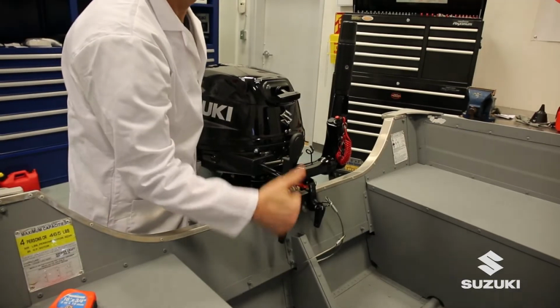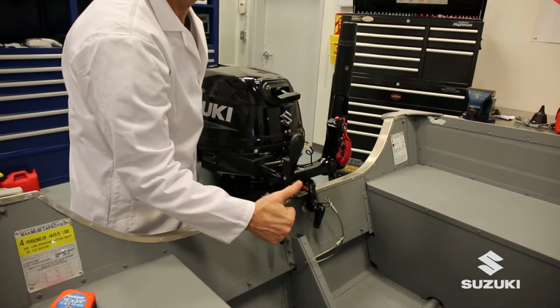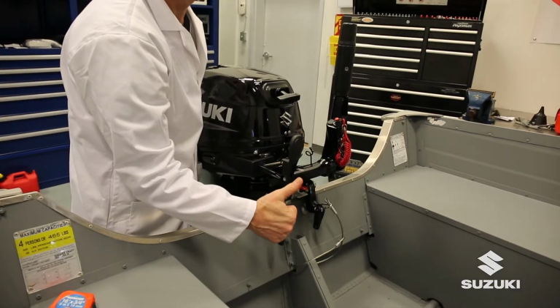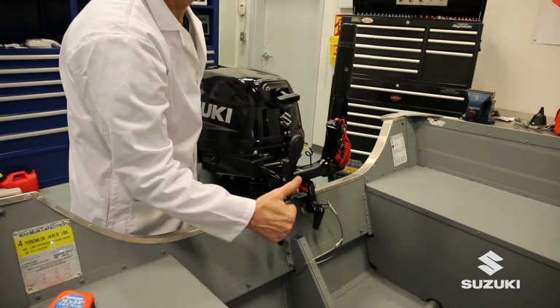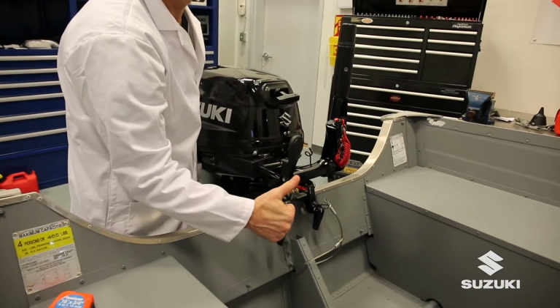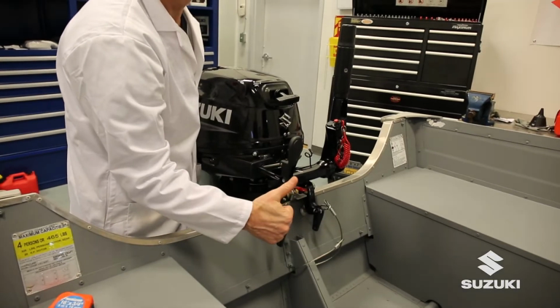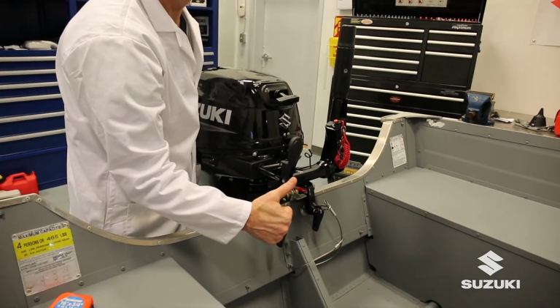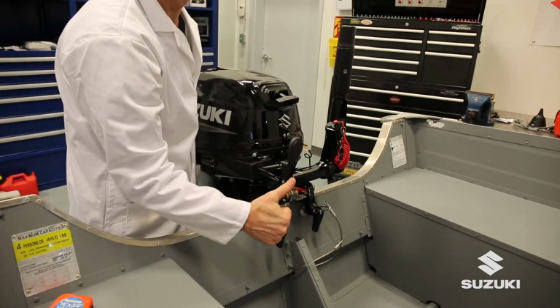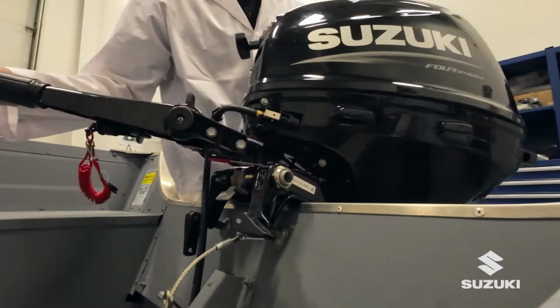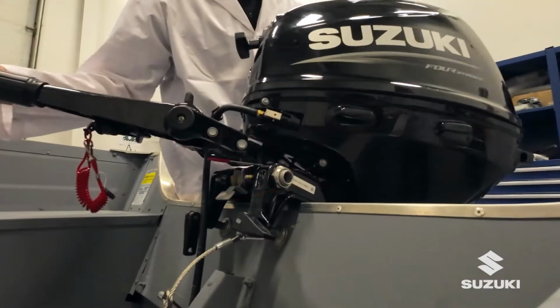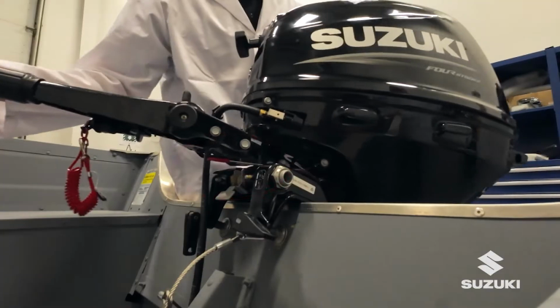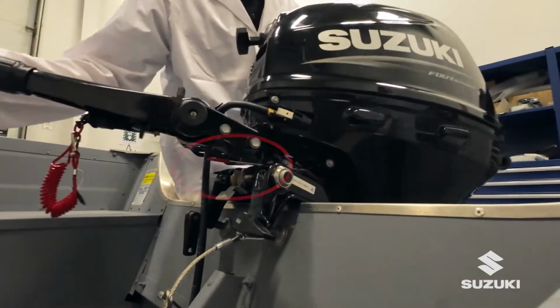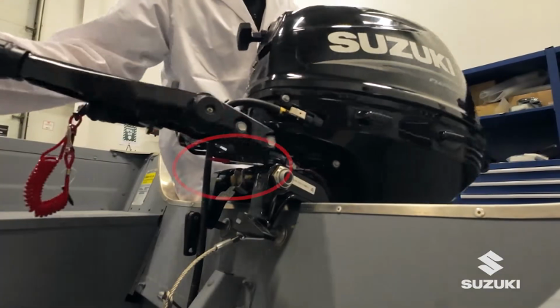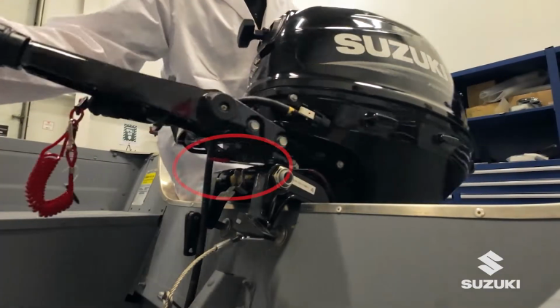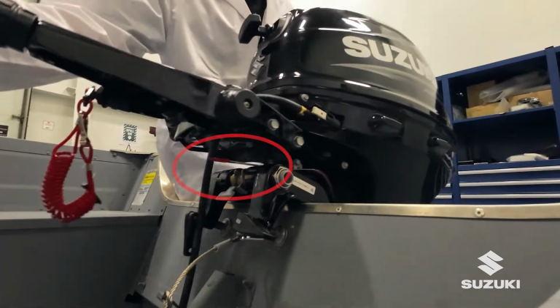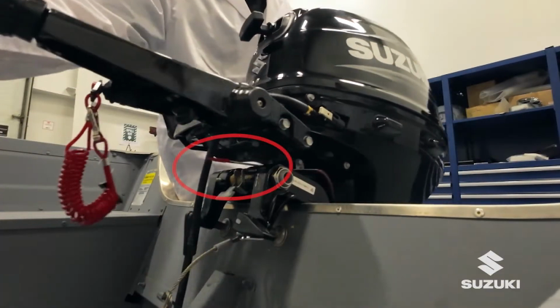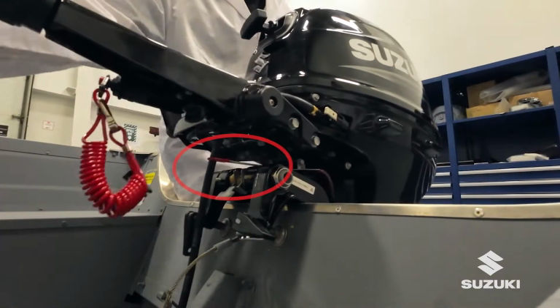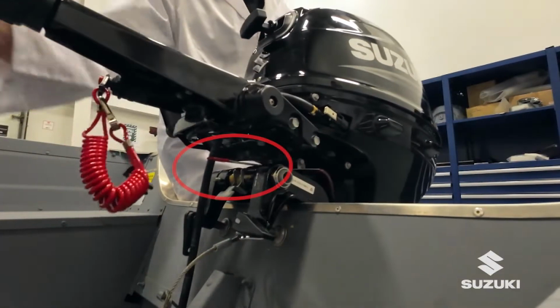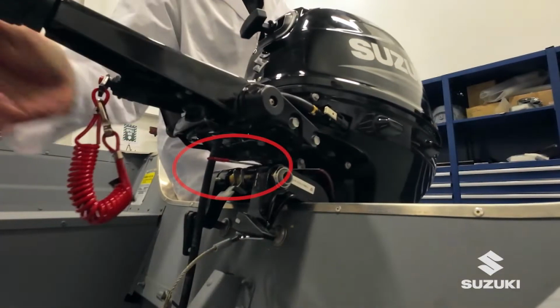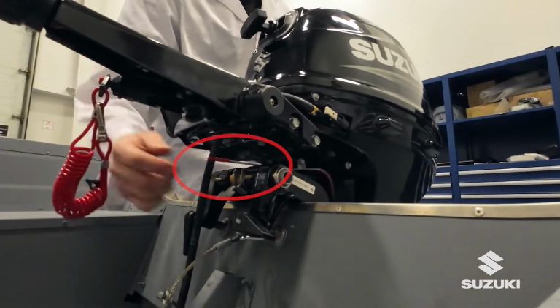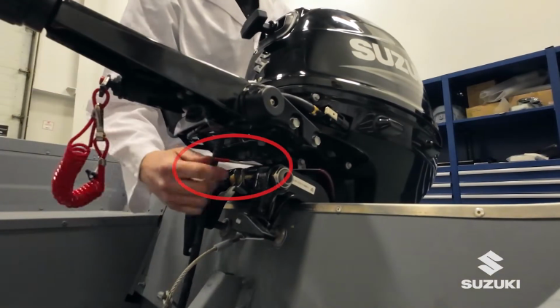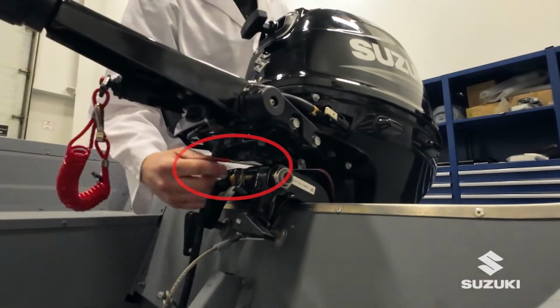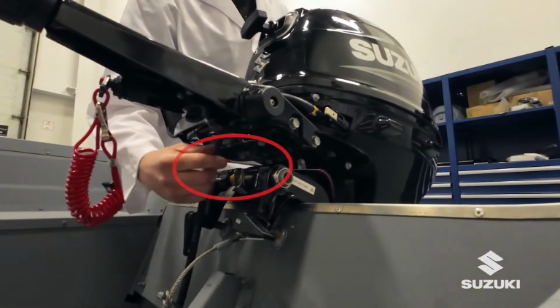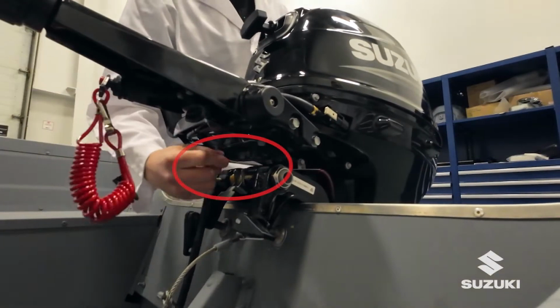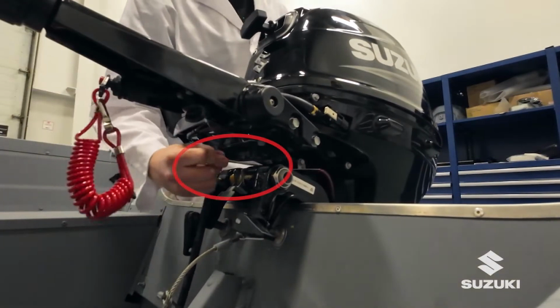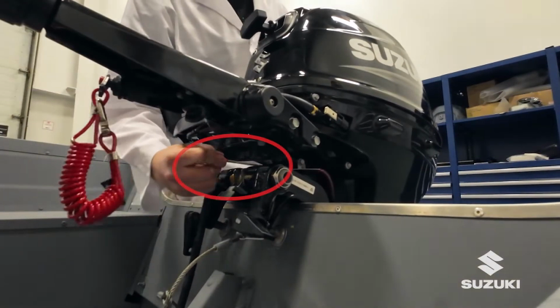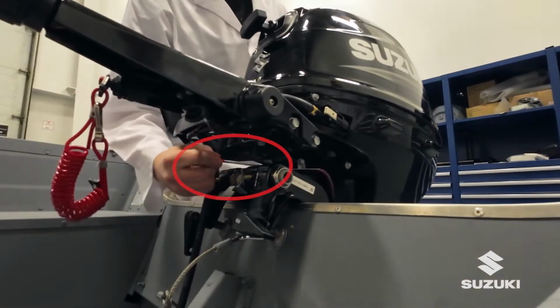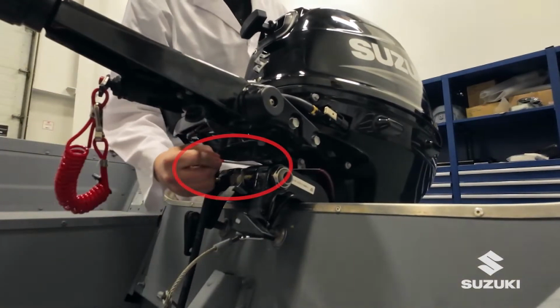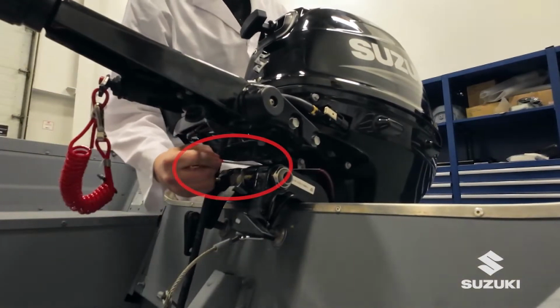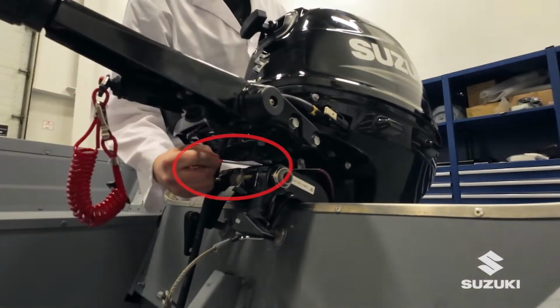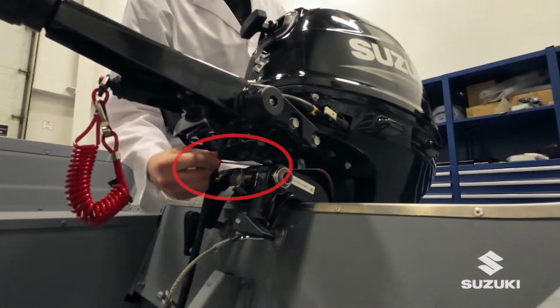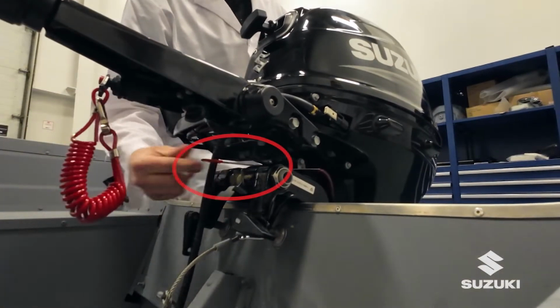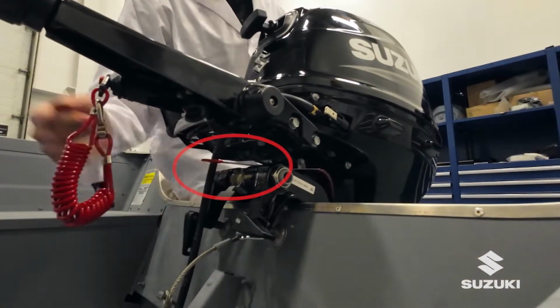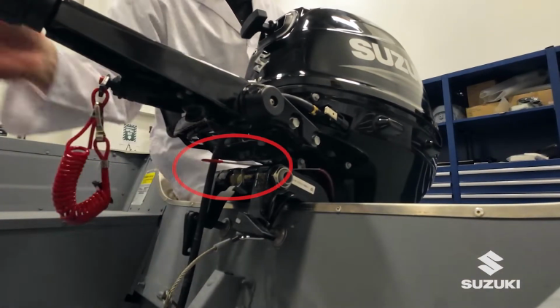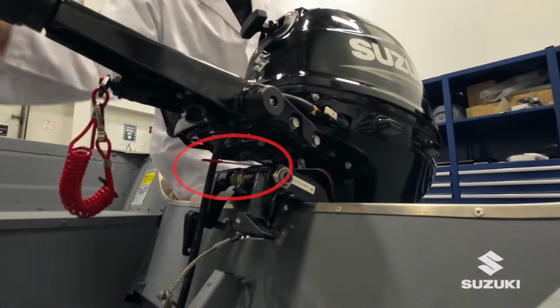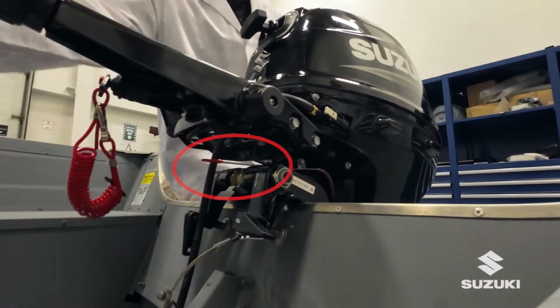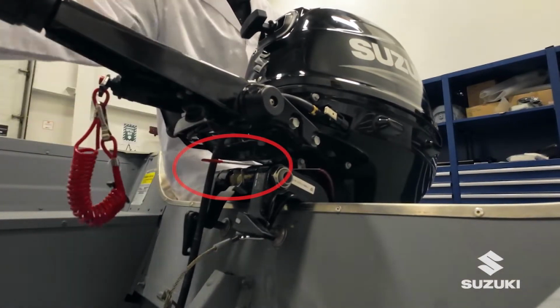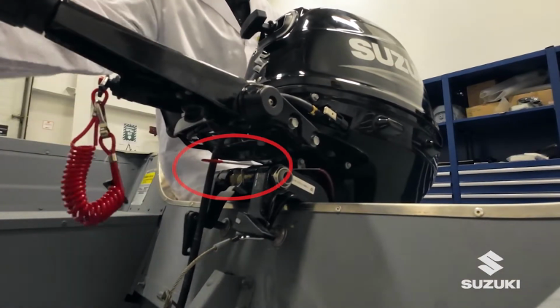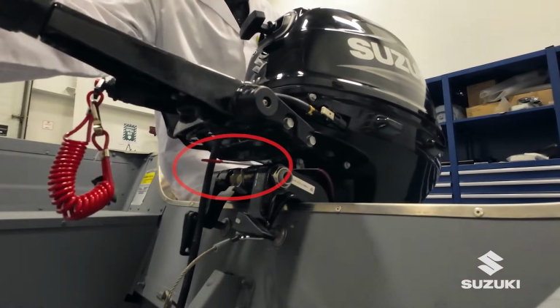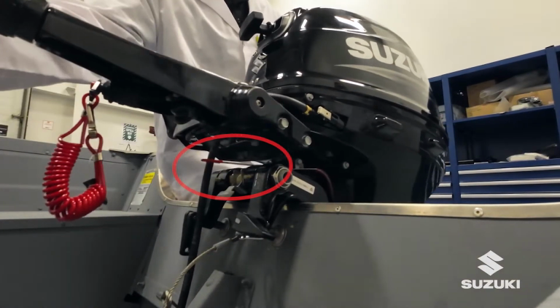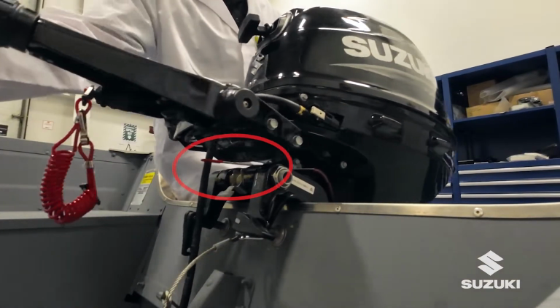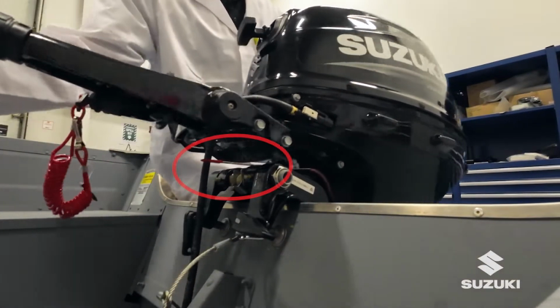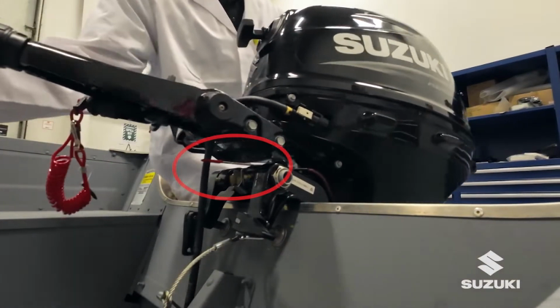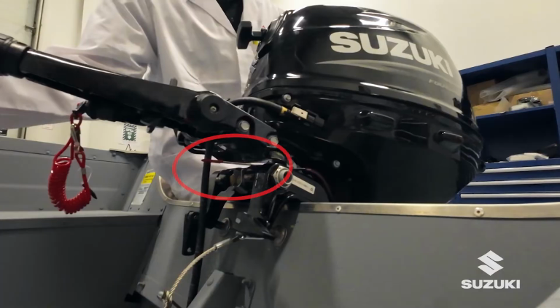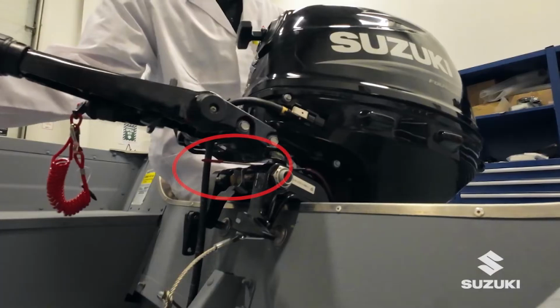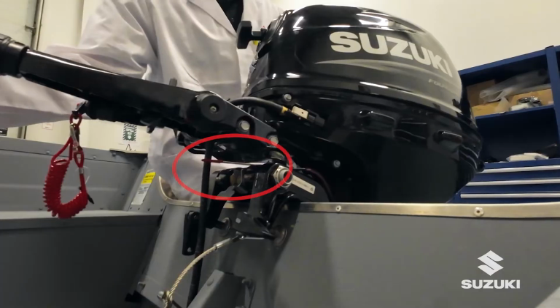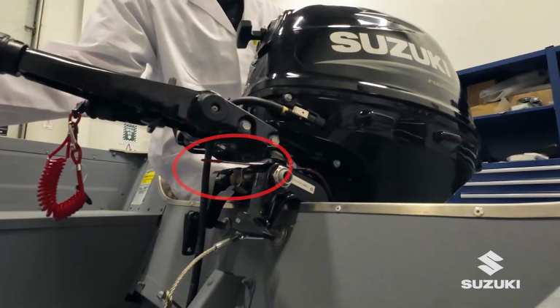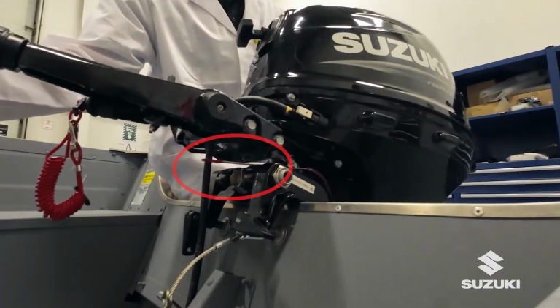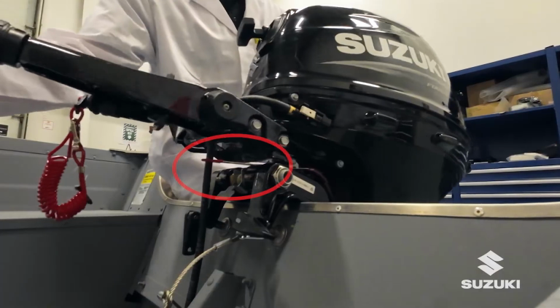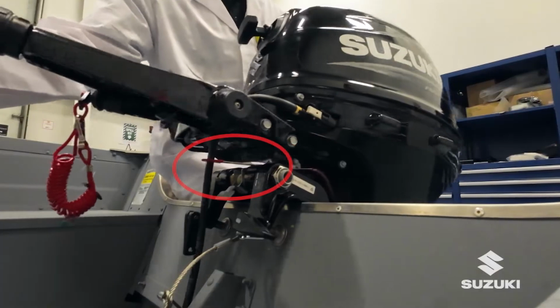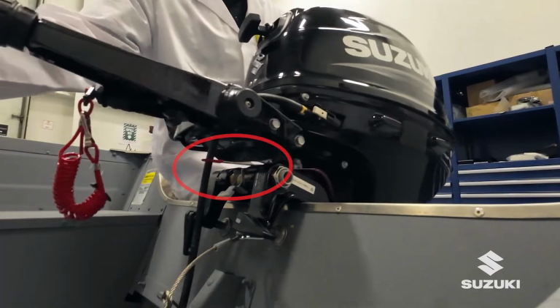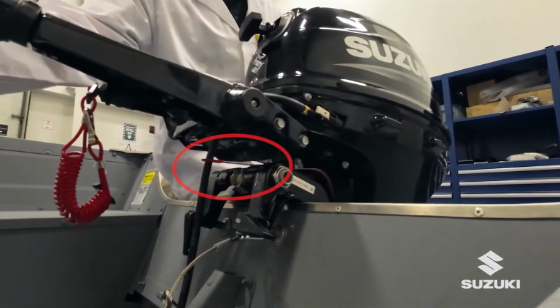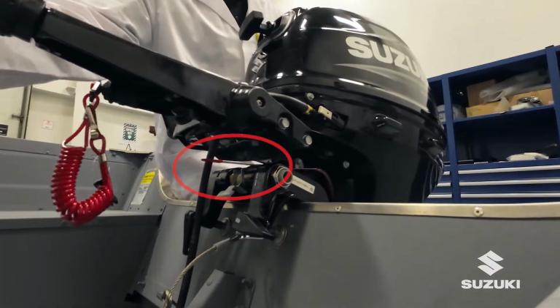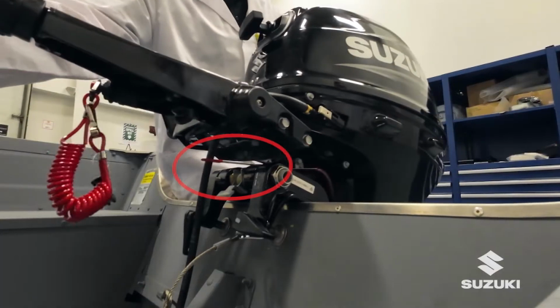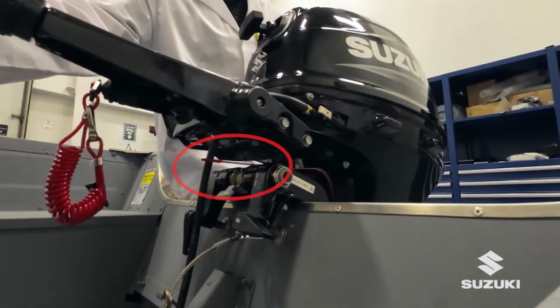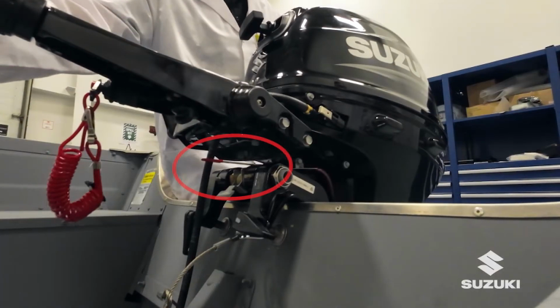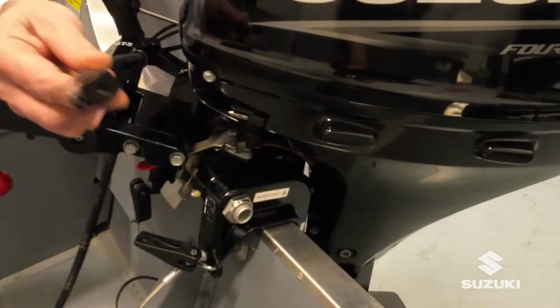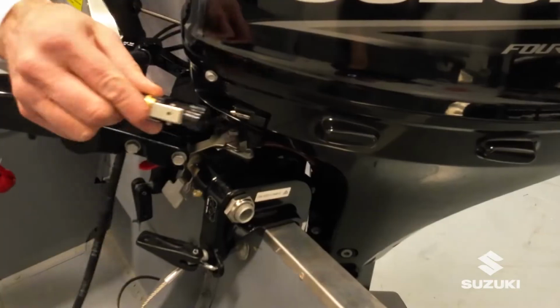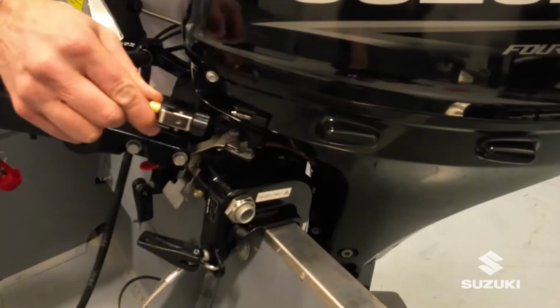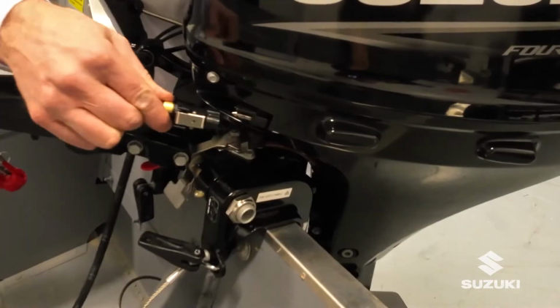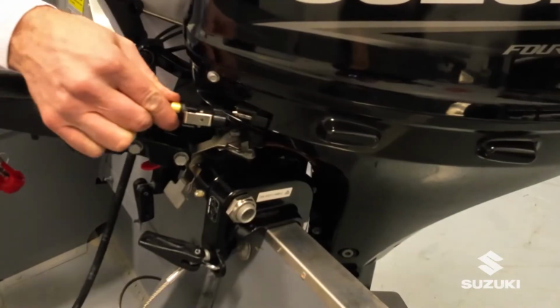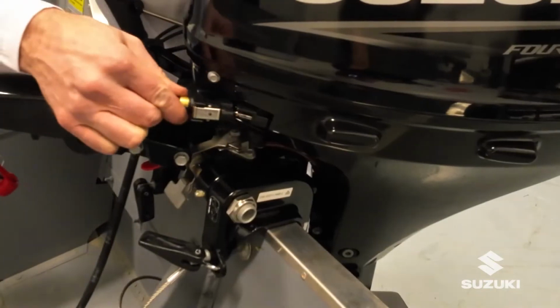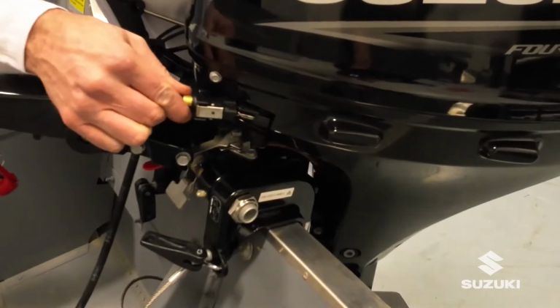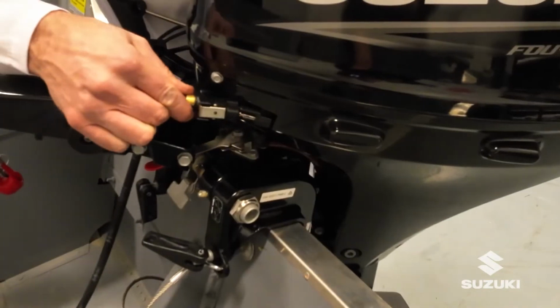Adjust the engine steering co-pilot as needed. Attach the fuel line to the engine and tank. Add fuel.